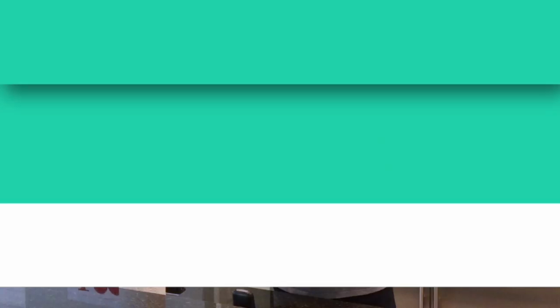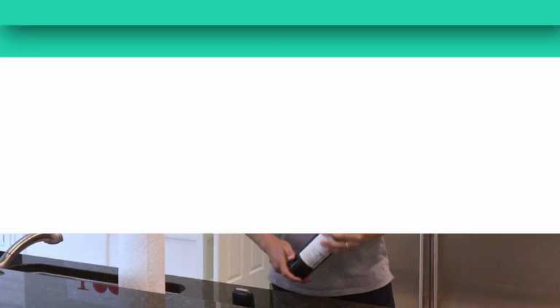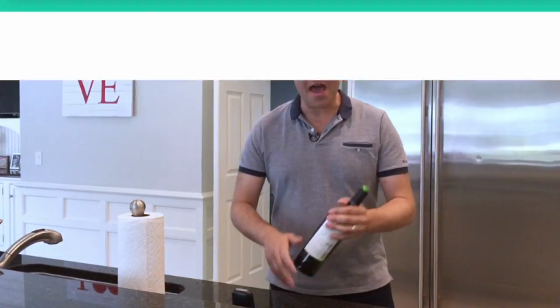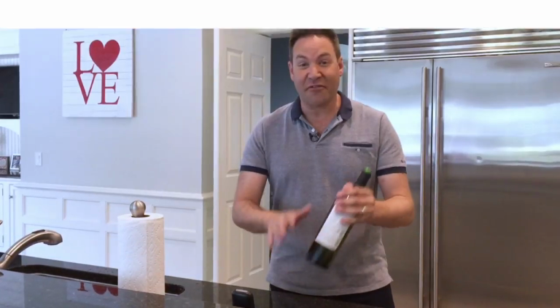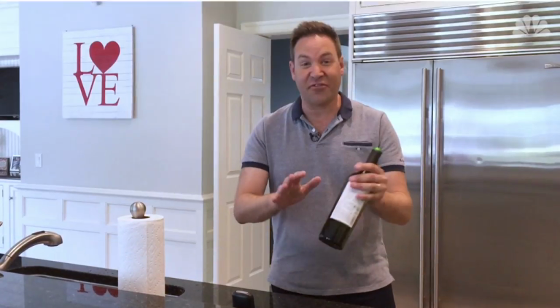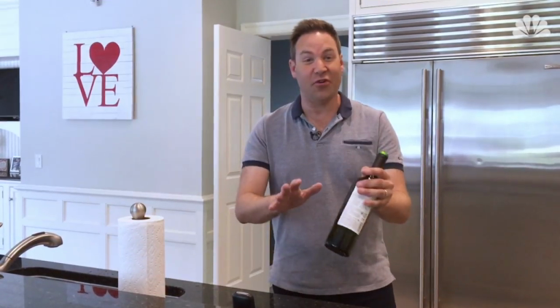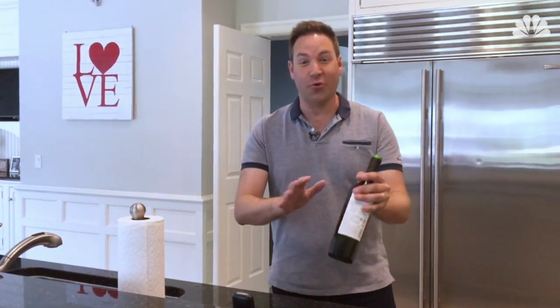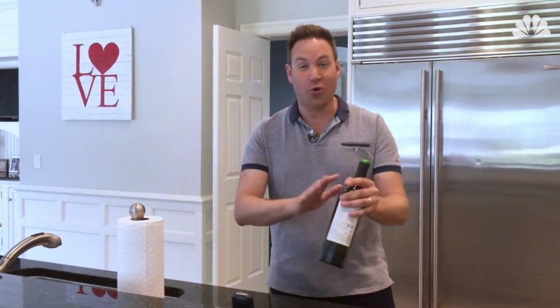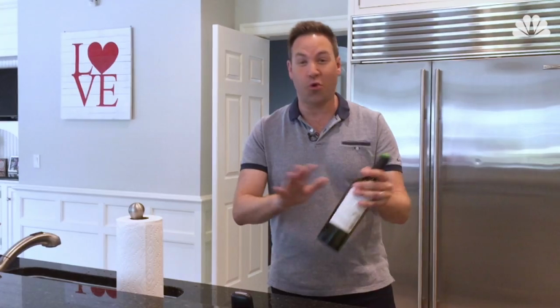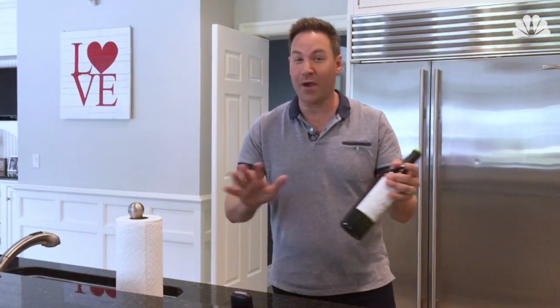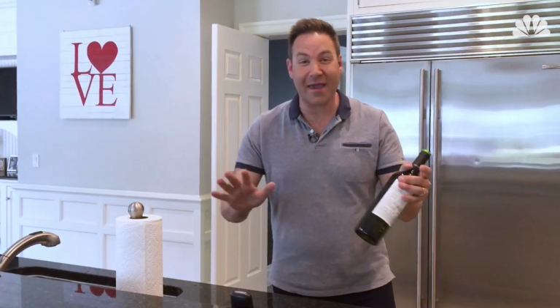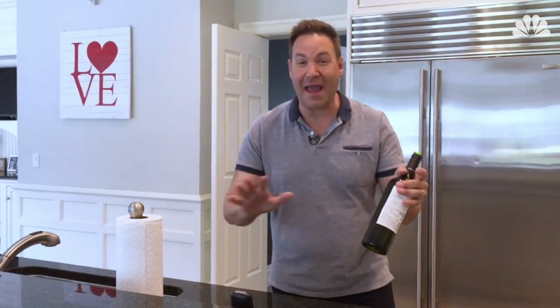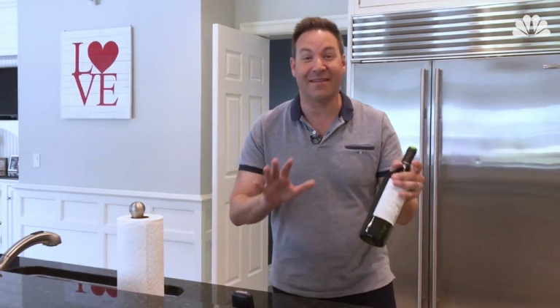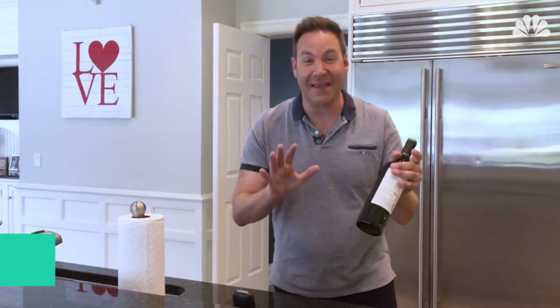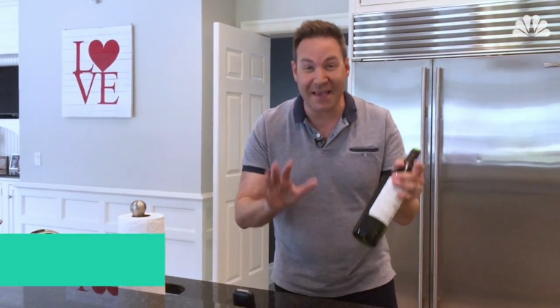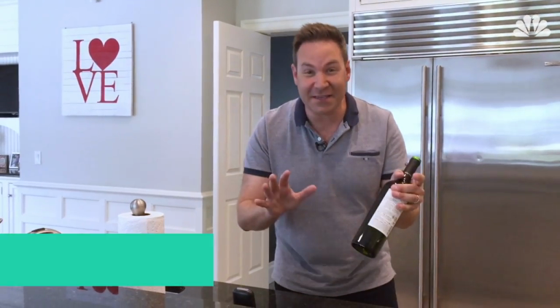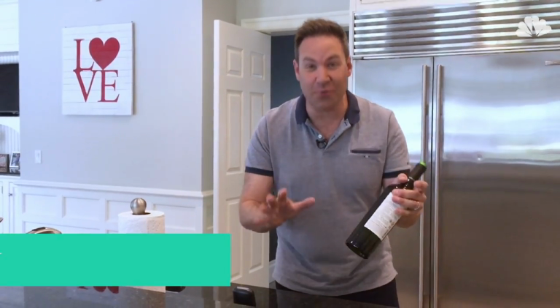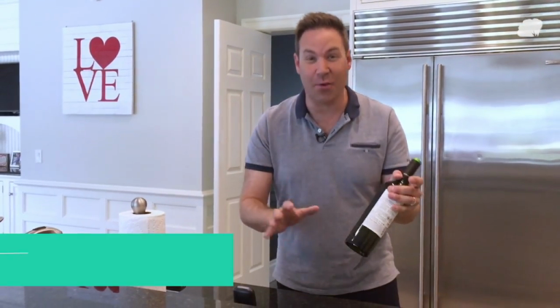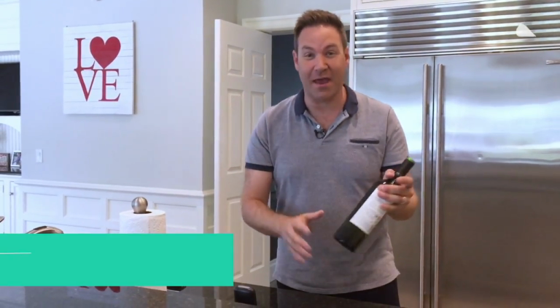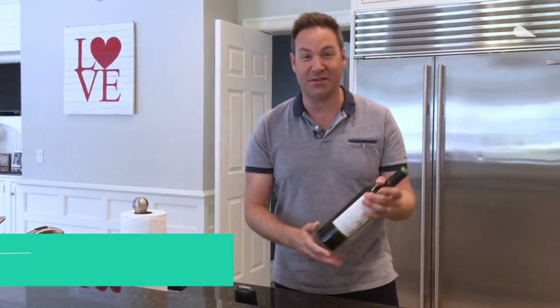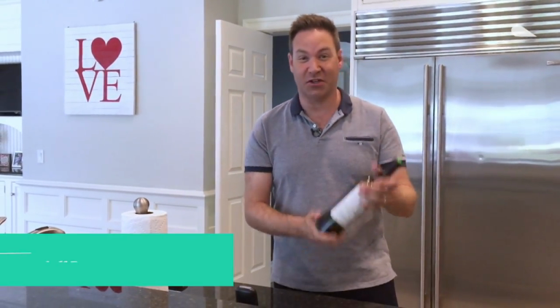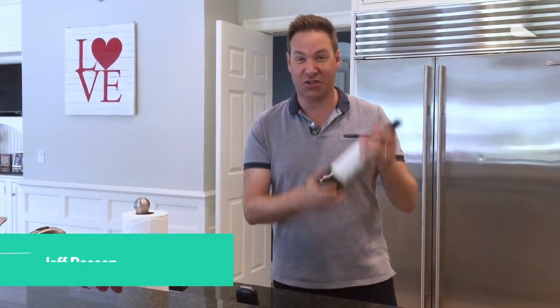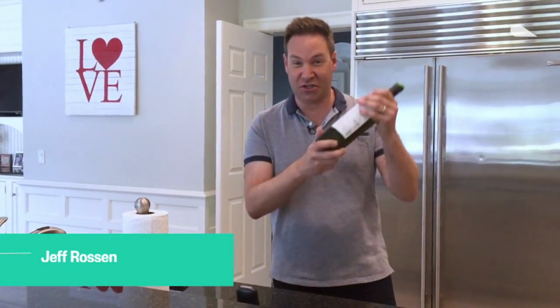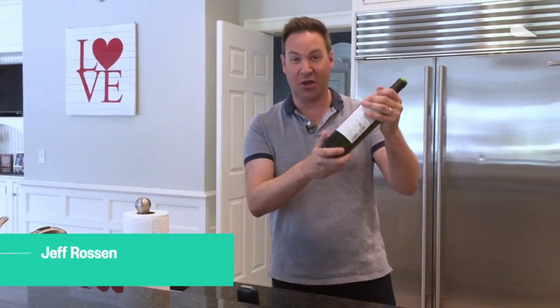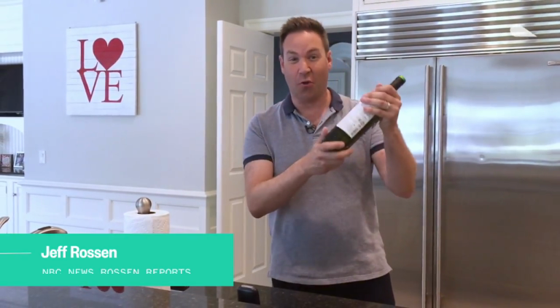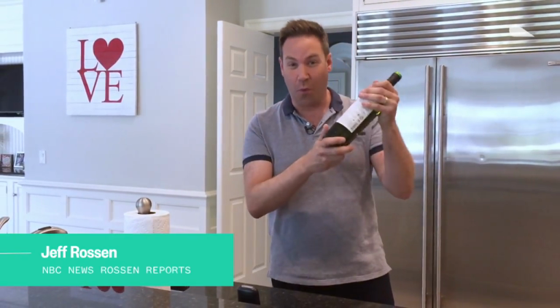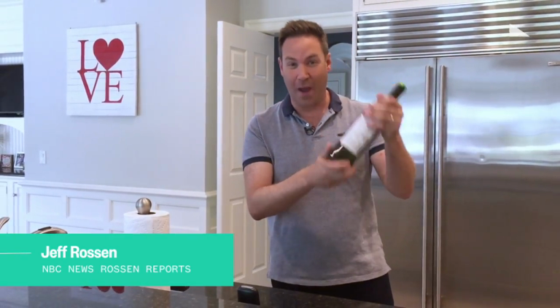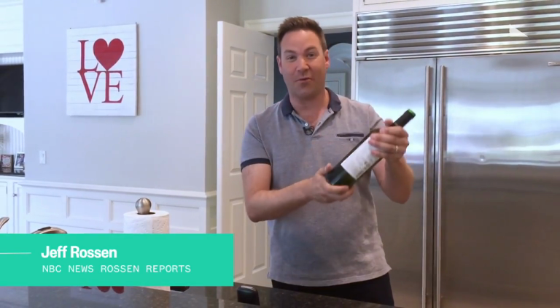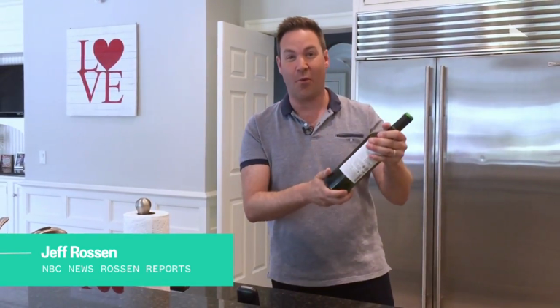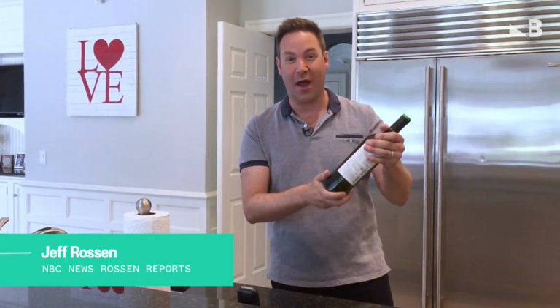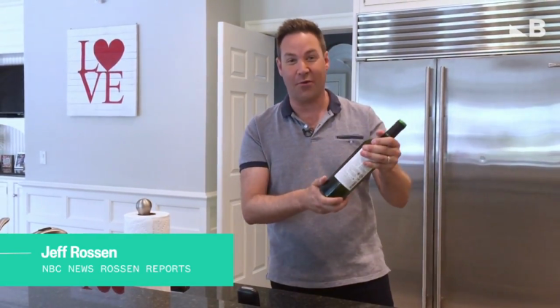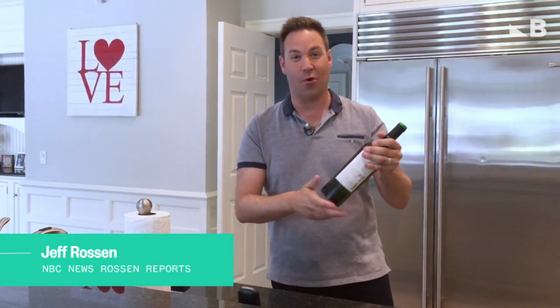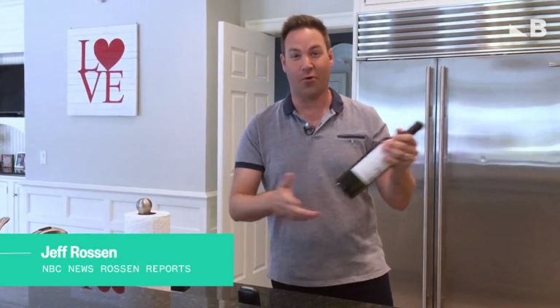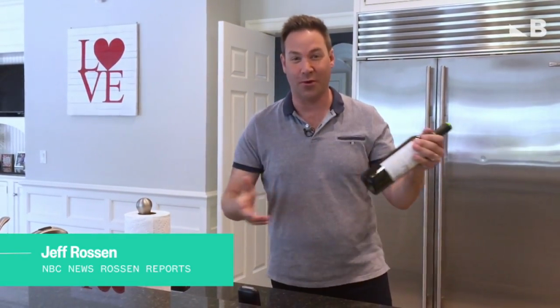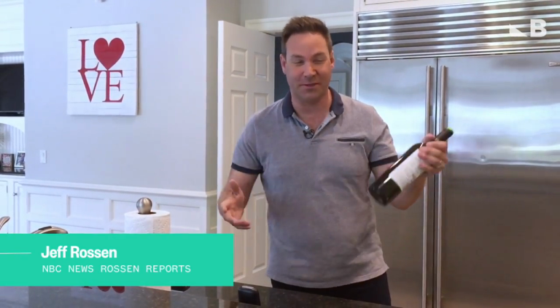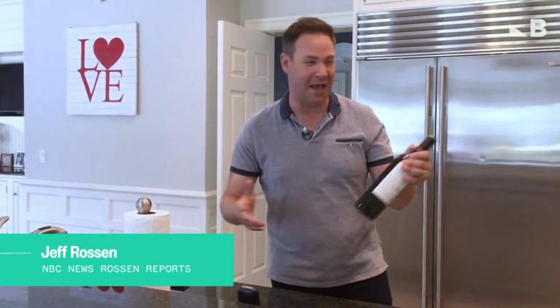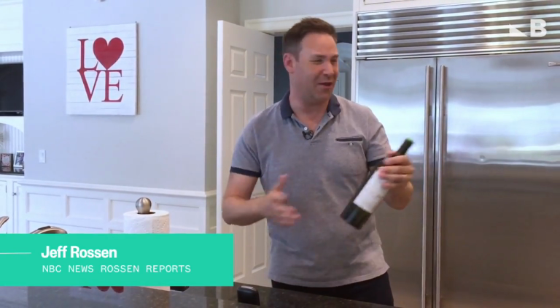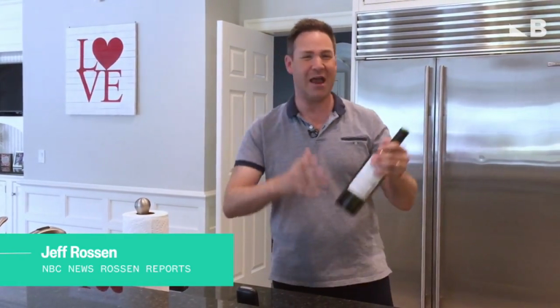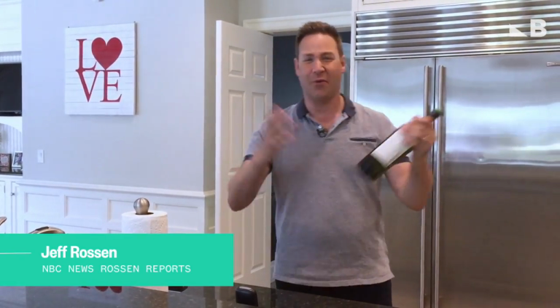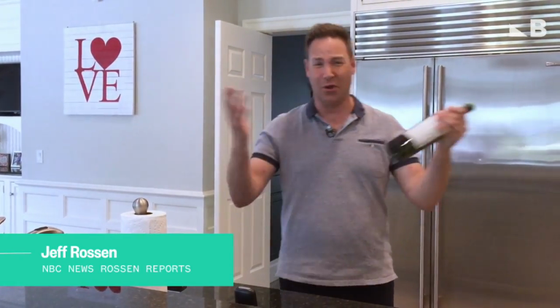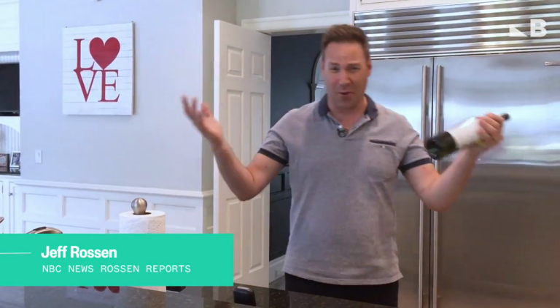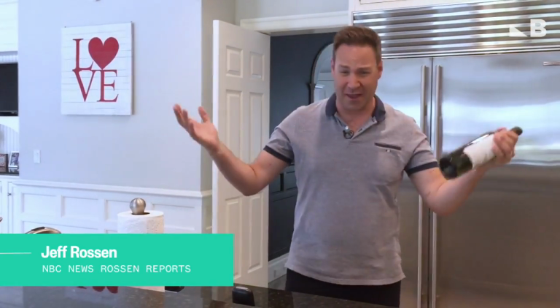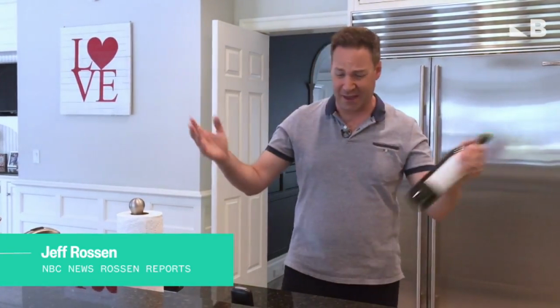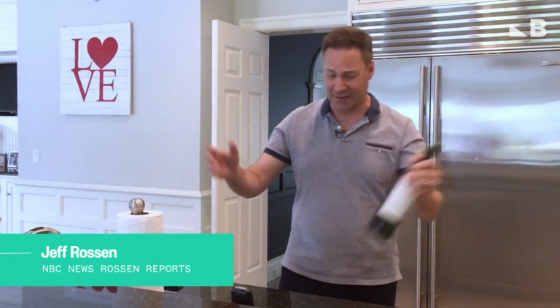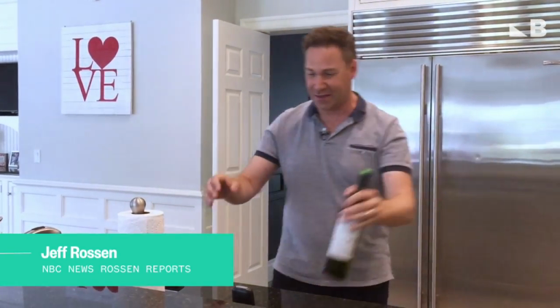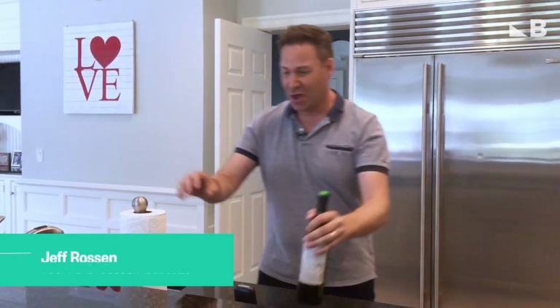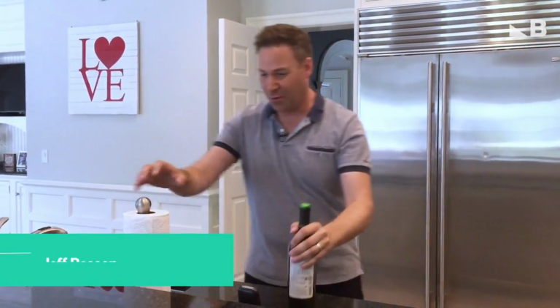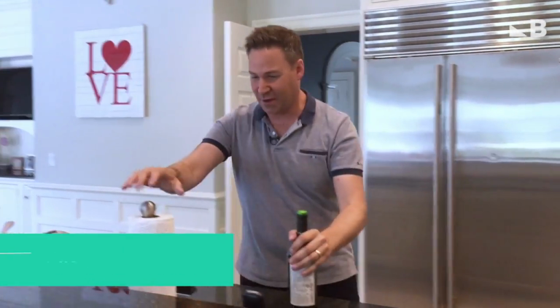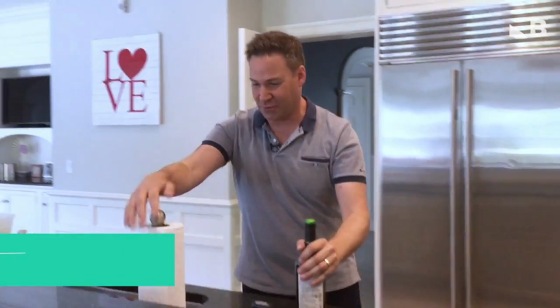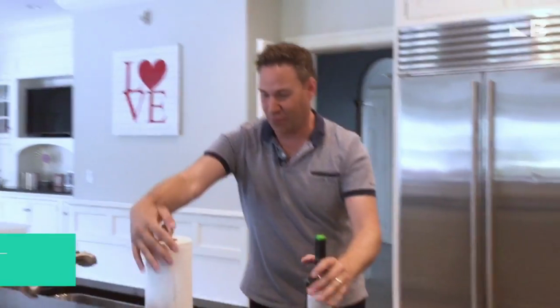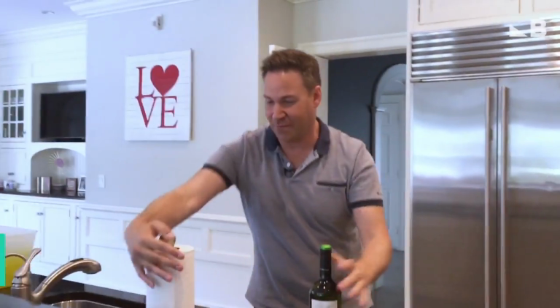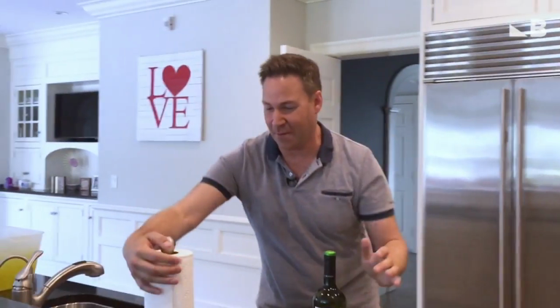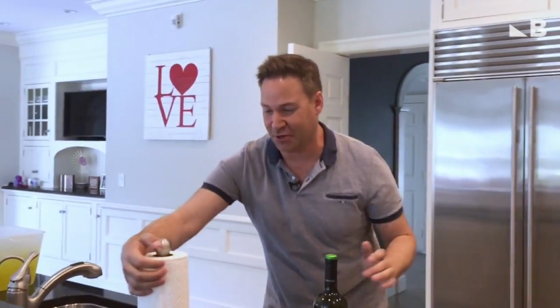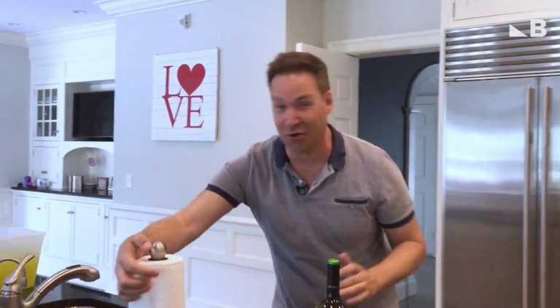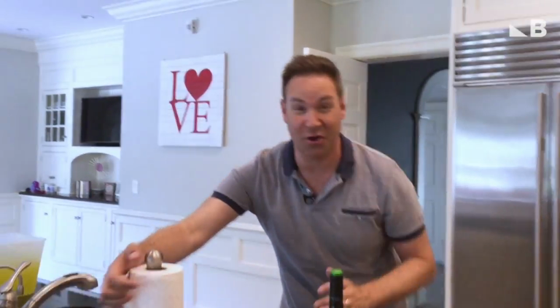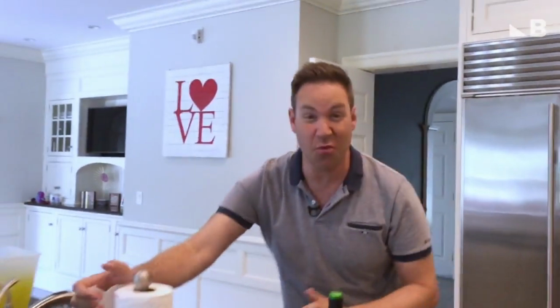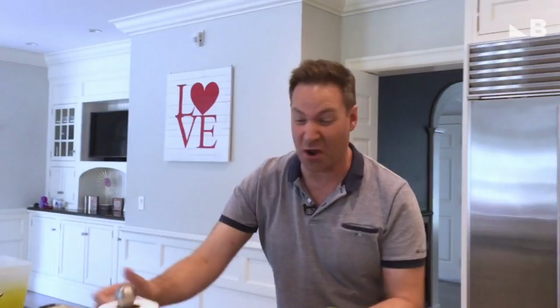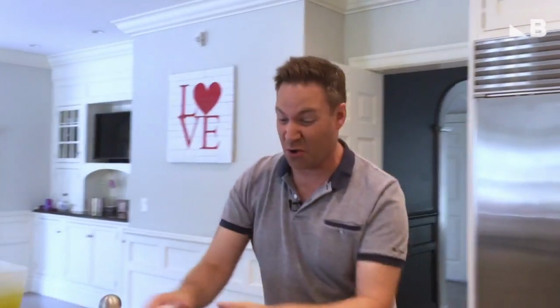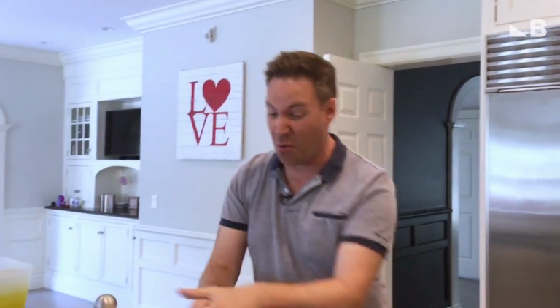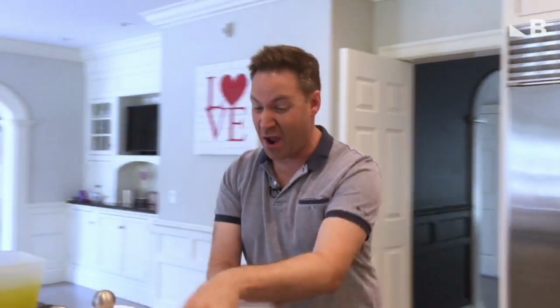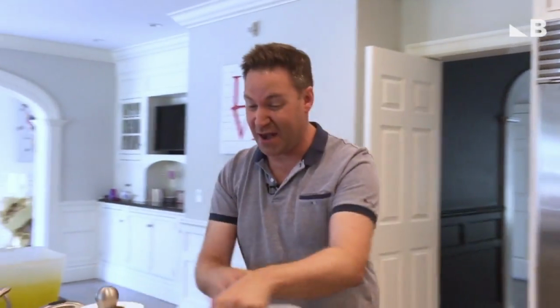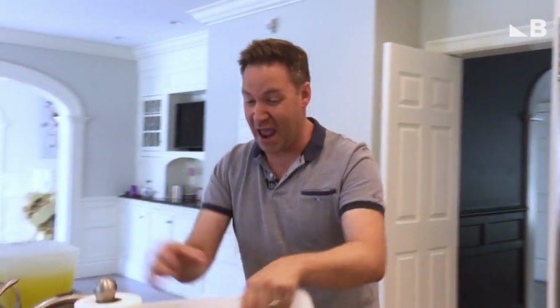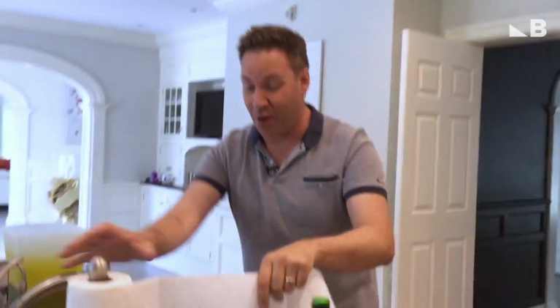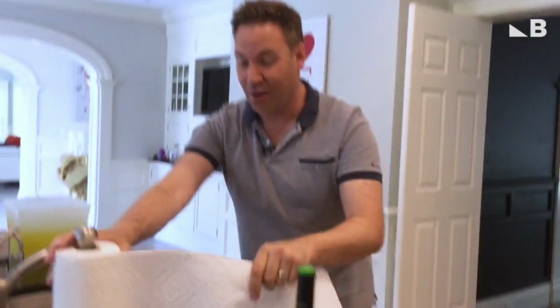I have two quick and easy ways to chill white wine or rosé. You know how annoying it is when it's at room temperature and you want your wine now.